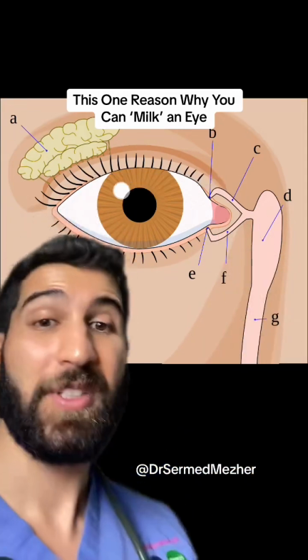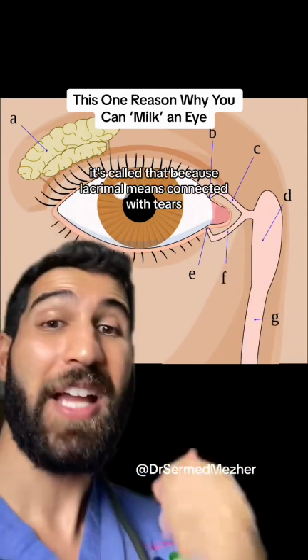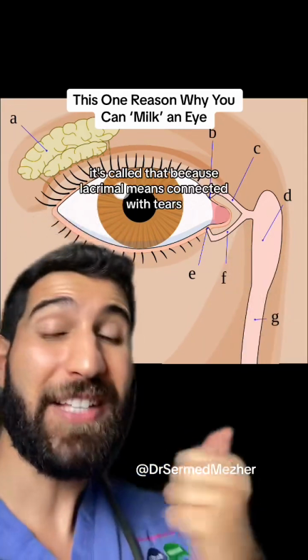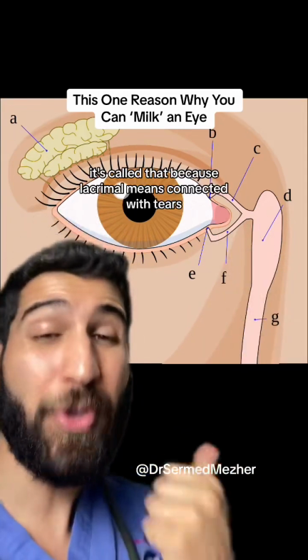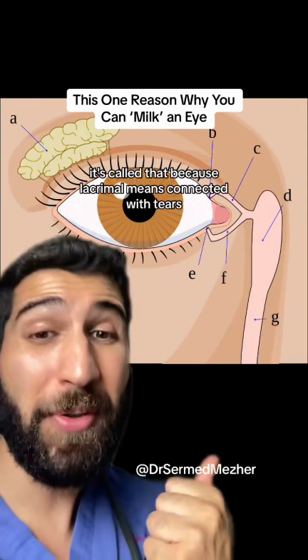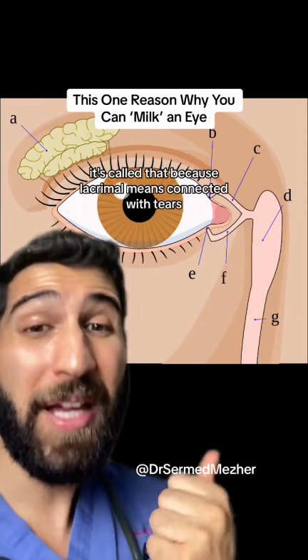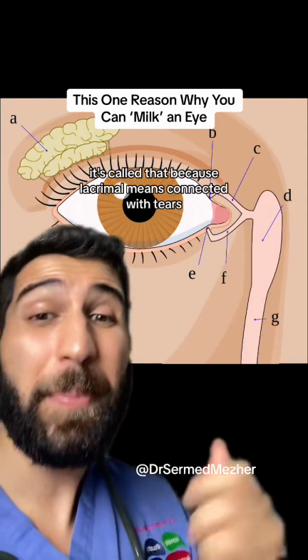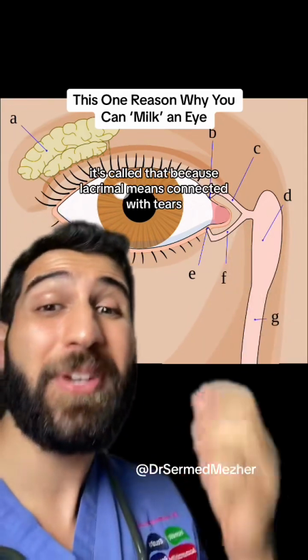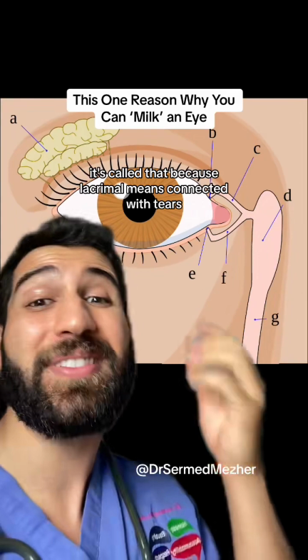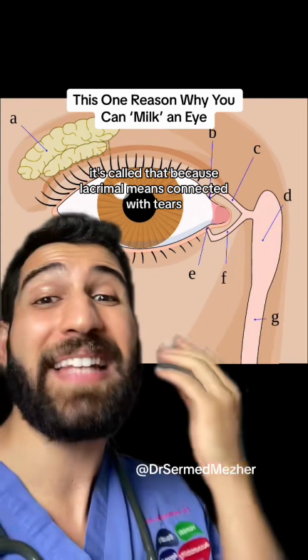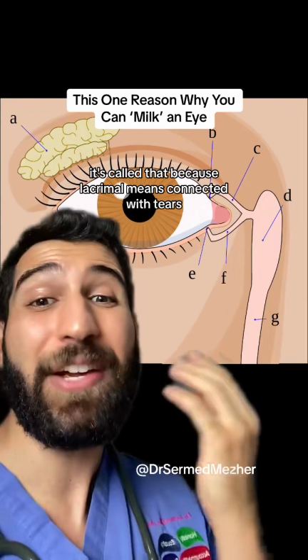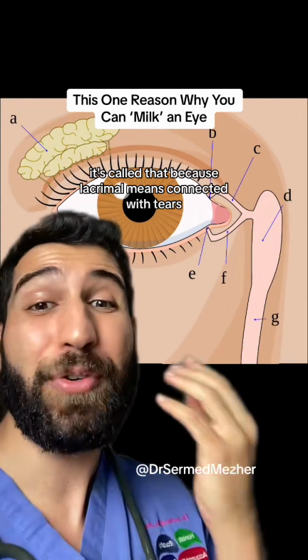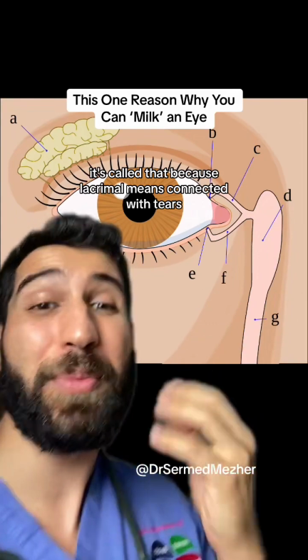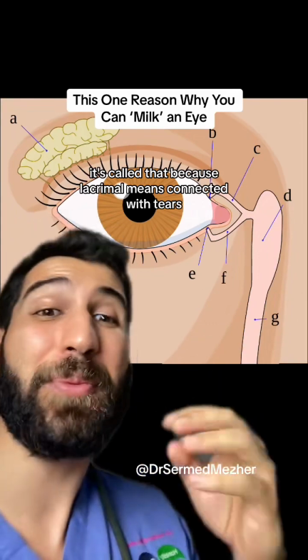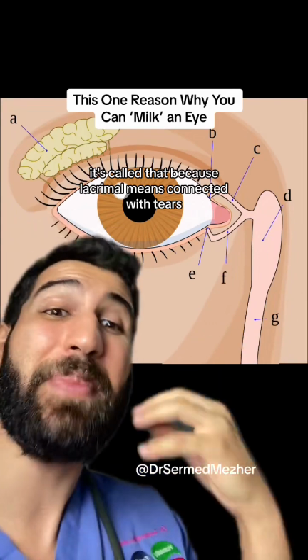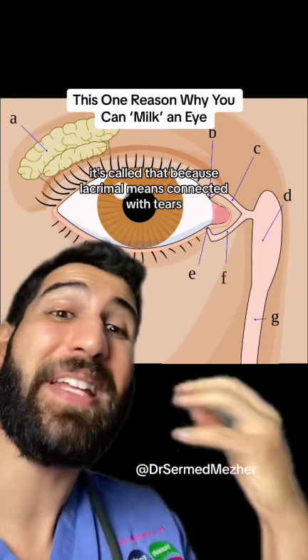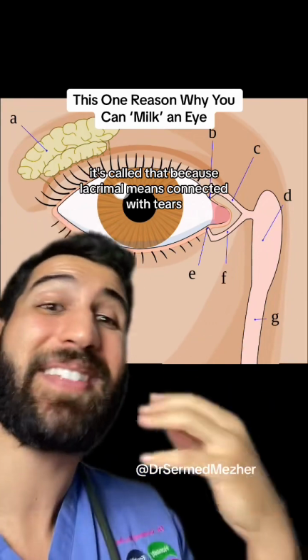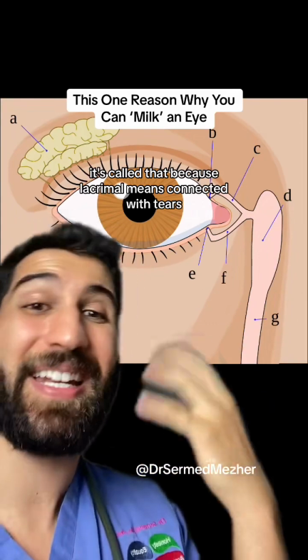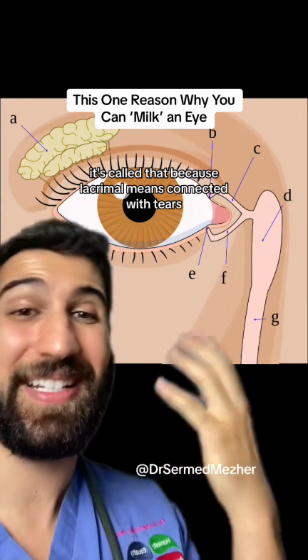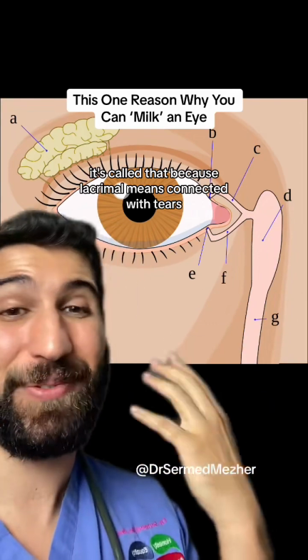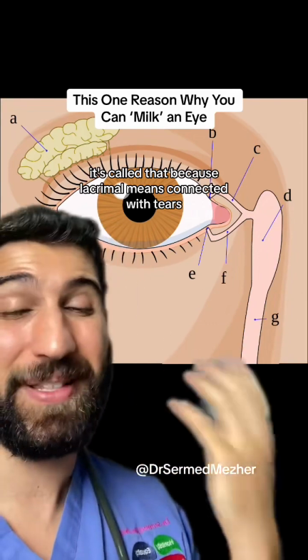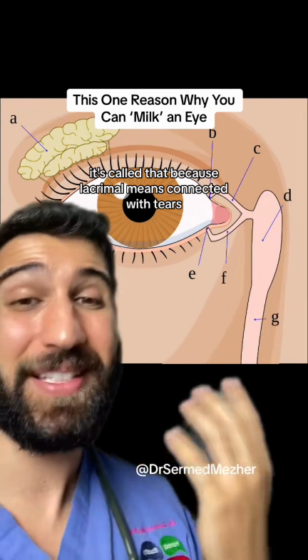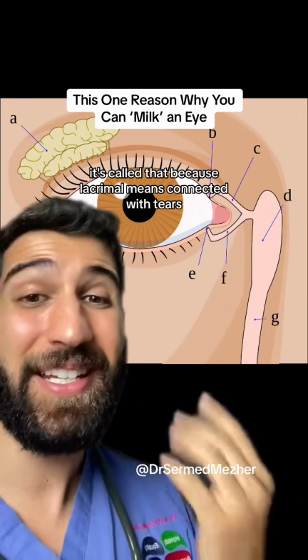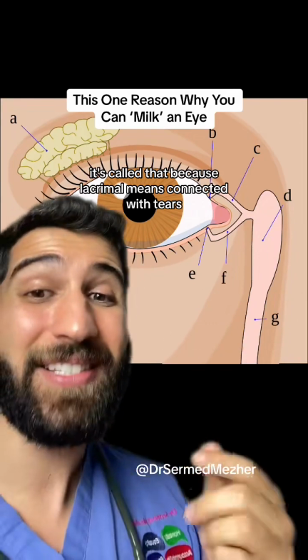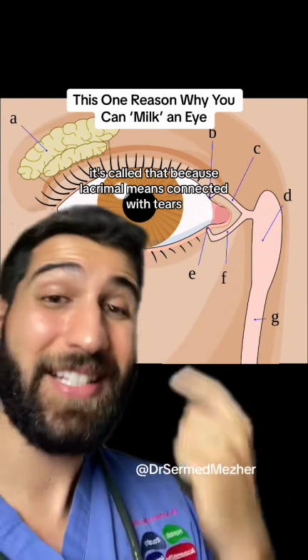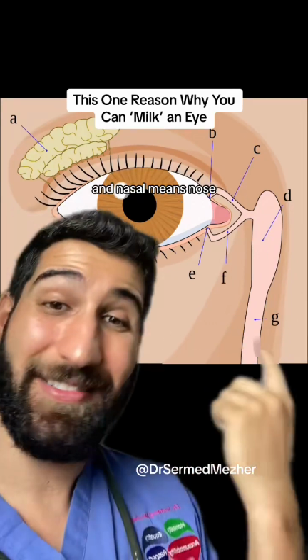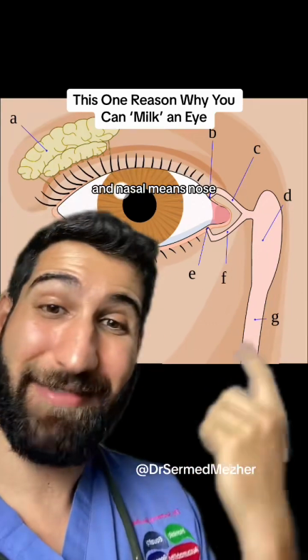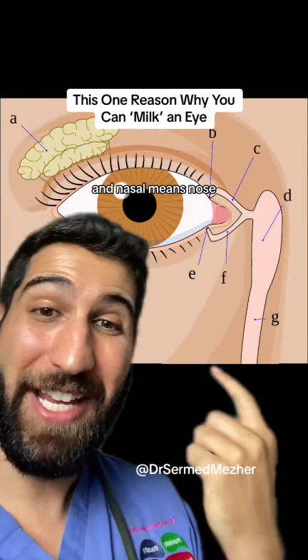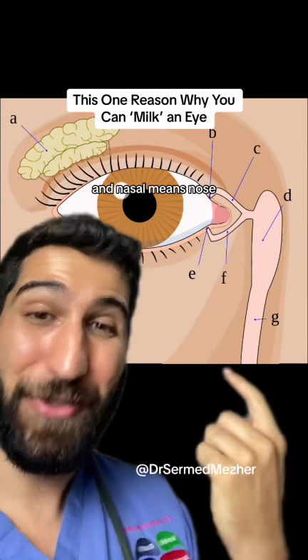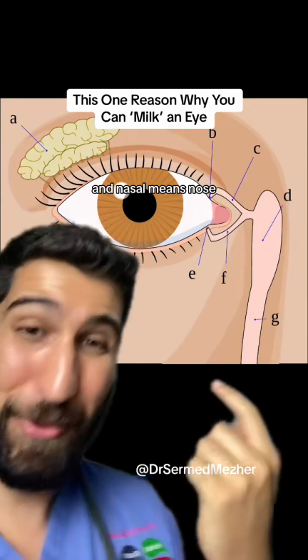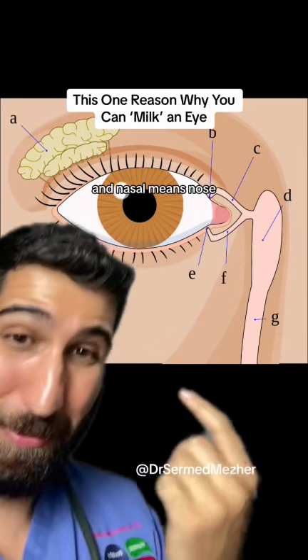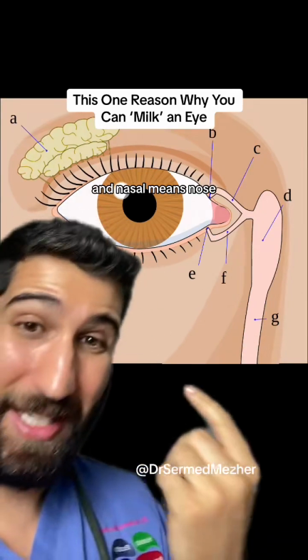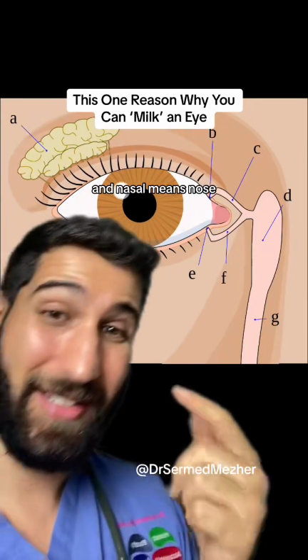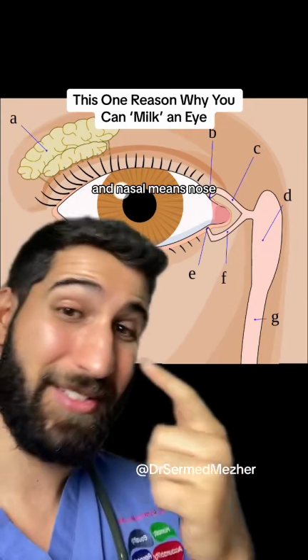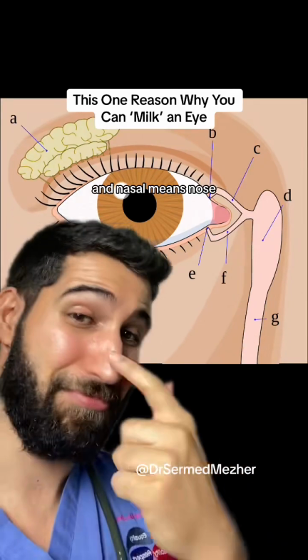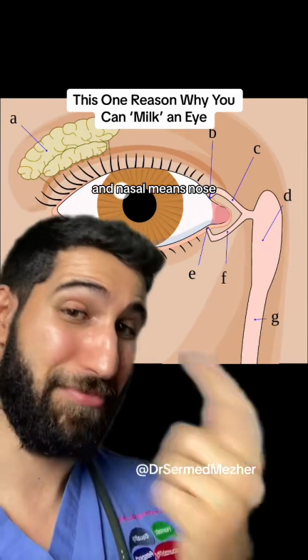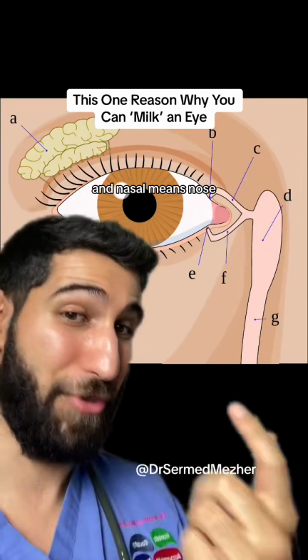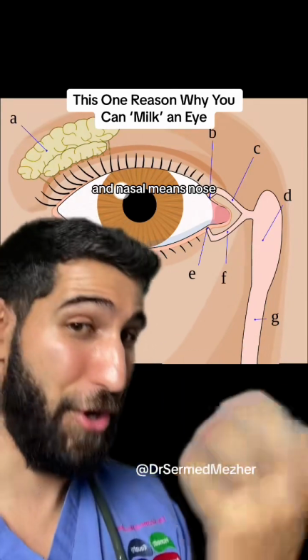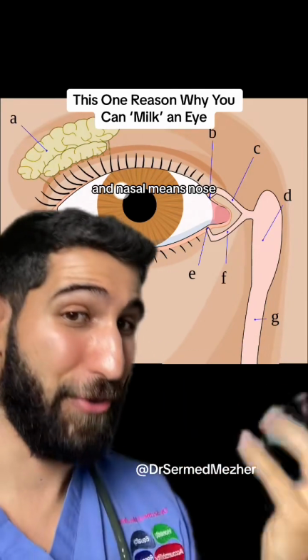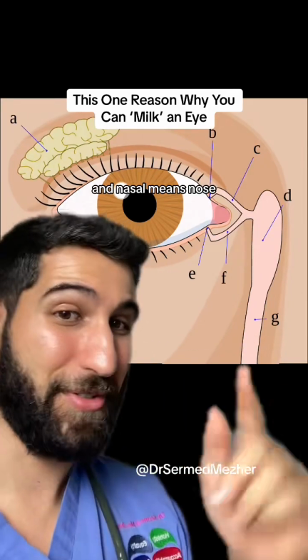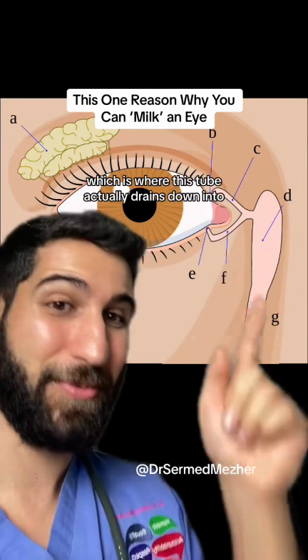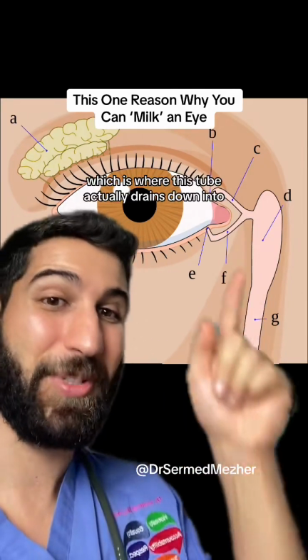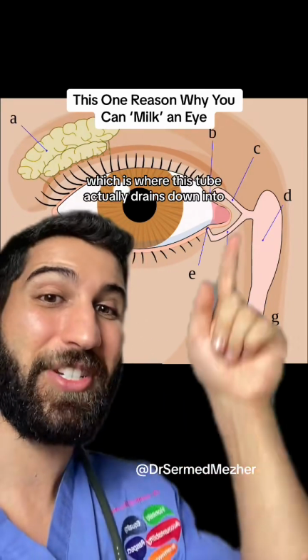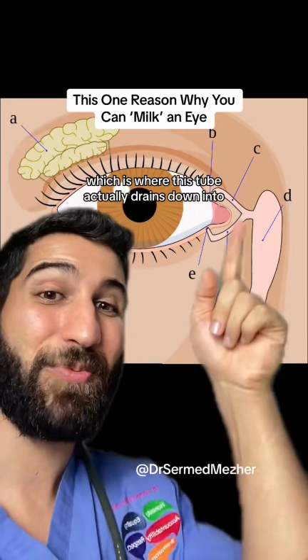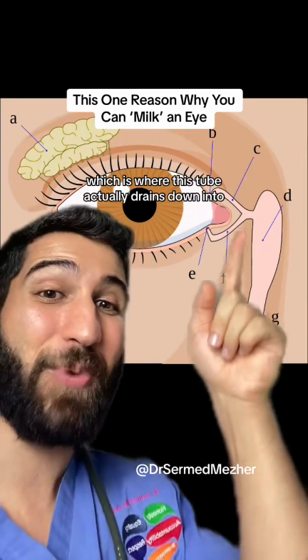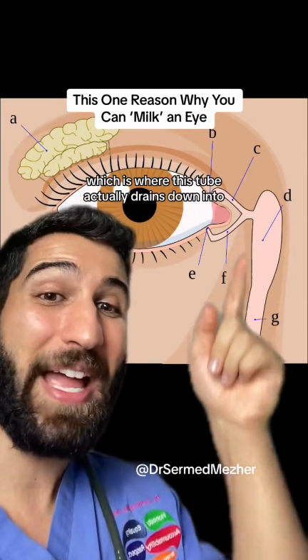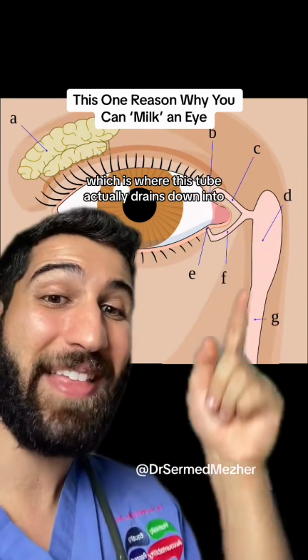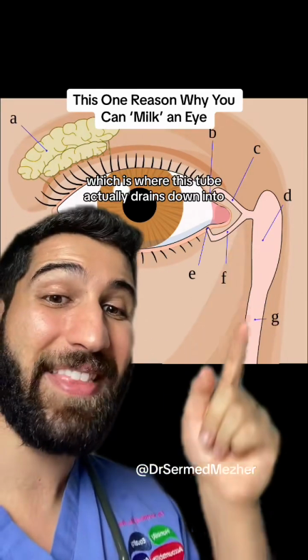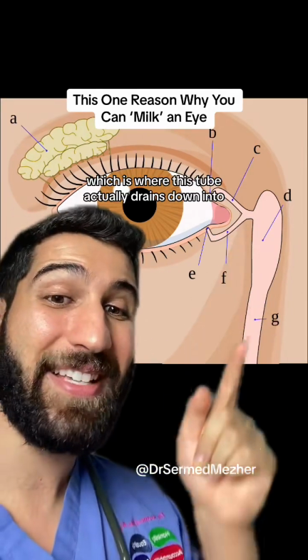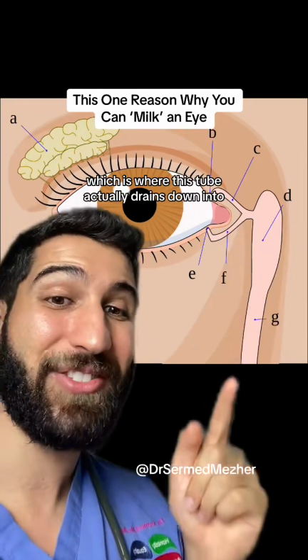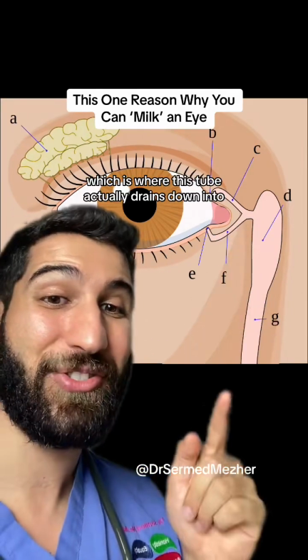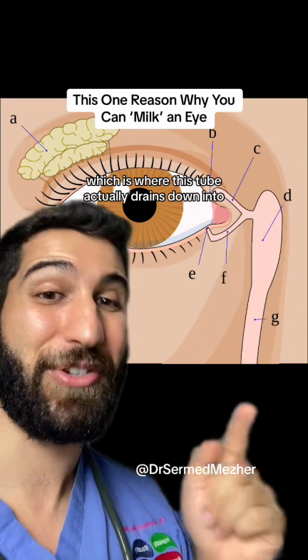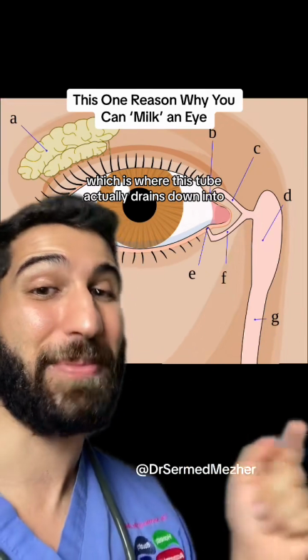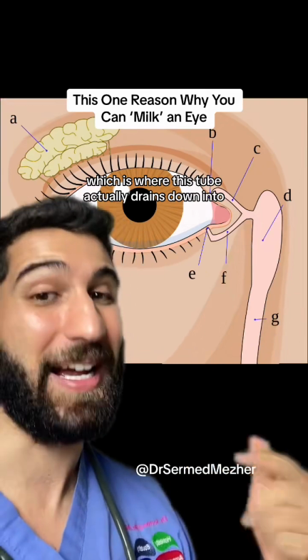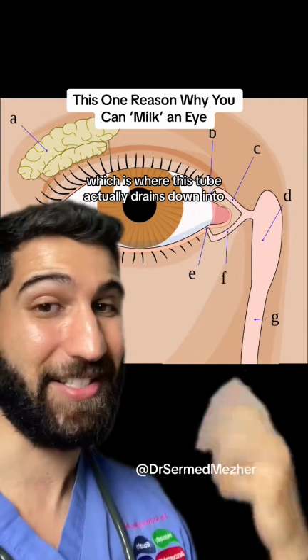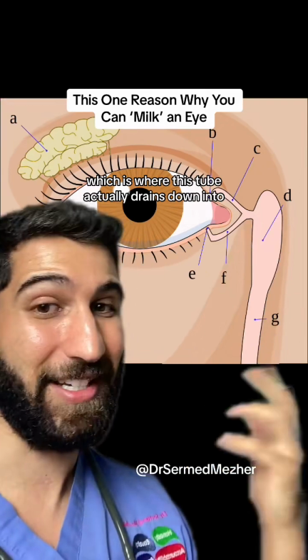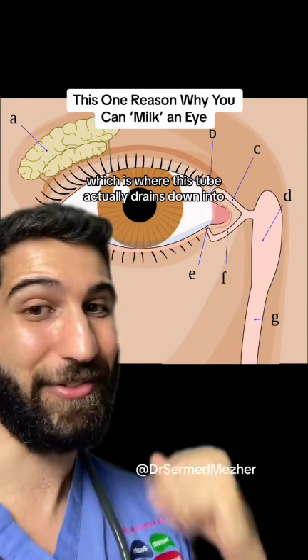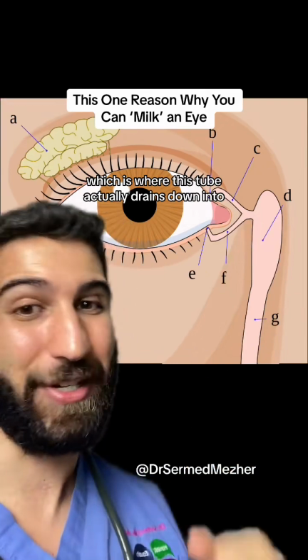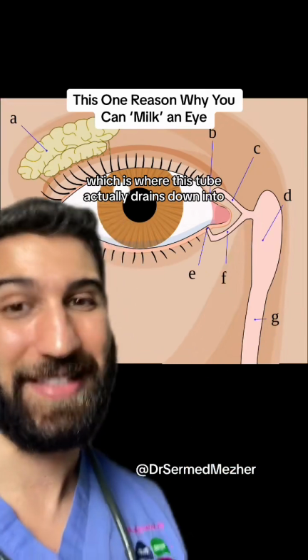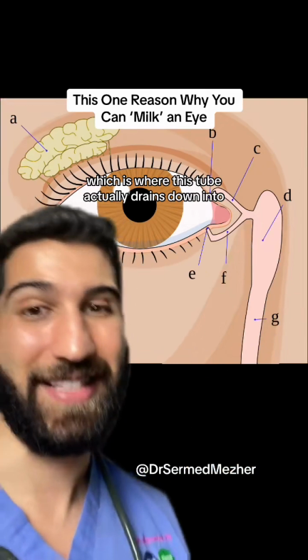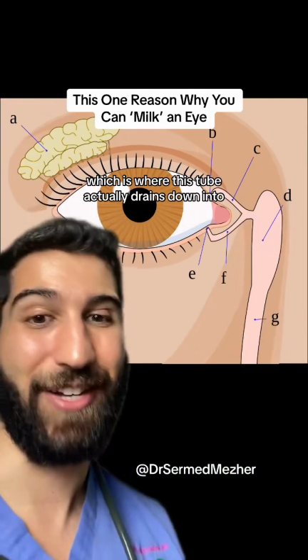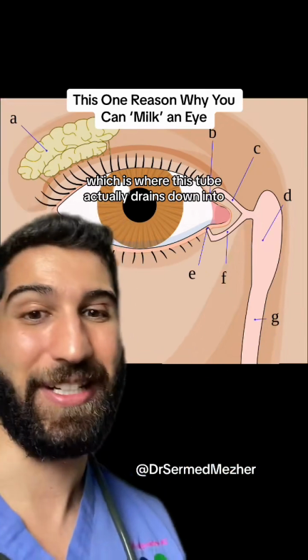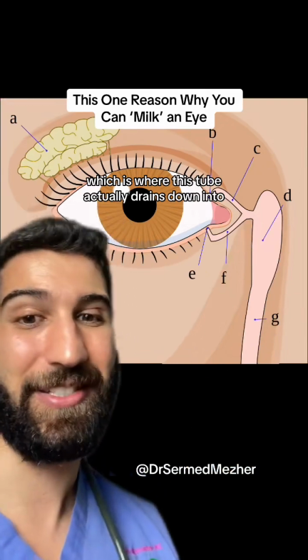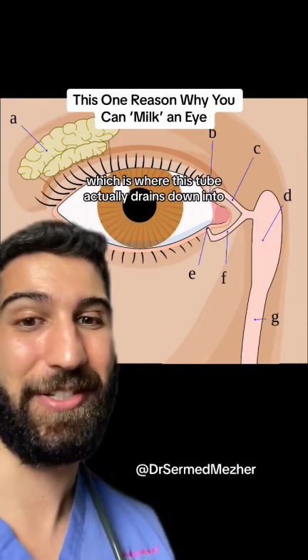It's called that because lacrimal means connected with tears, and naso means nose, which is where this tube actually drains down into.